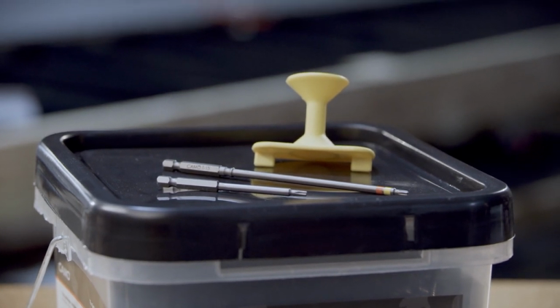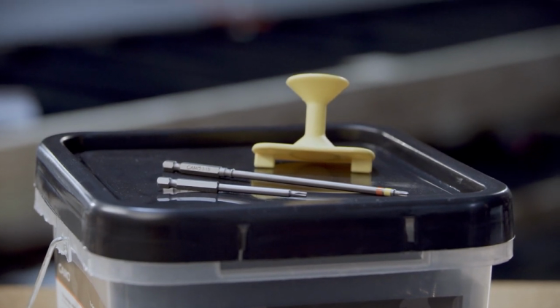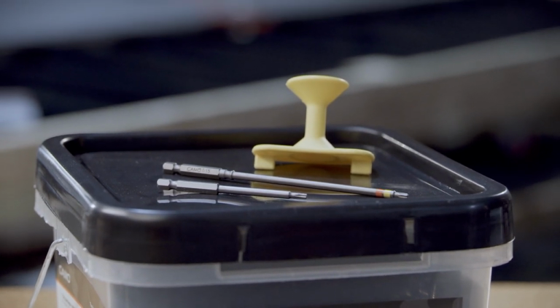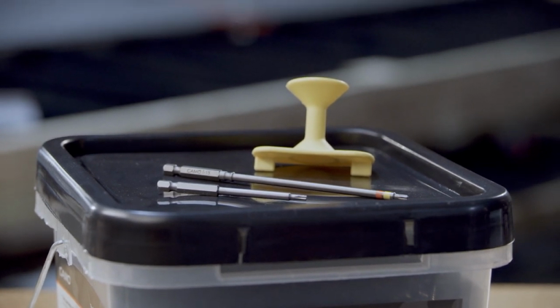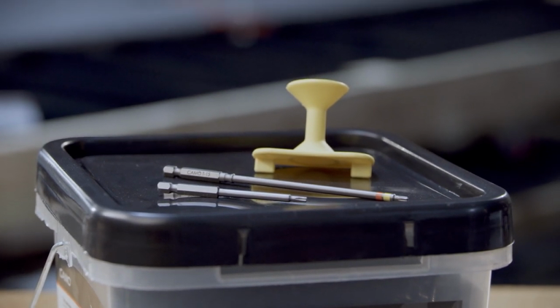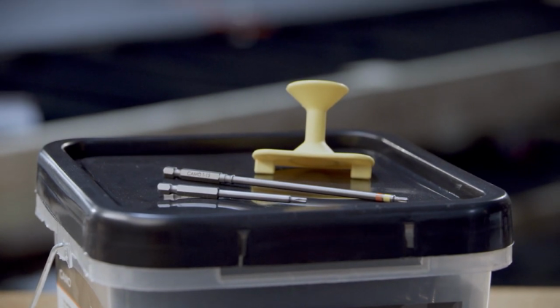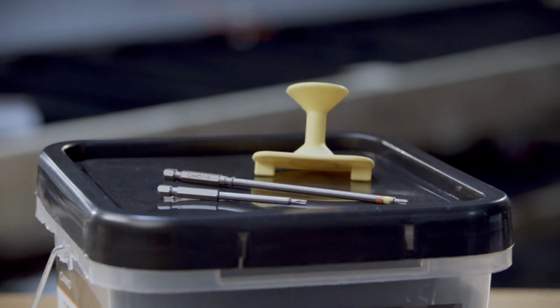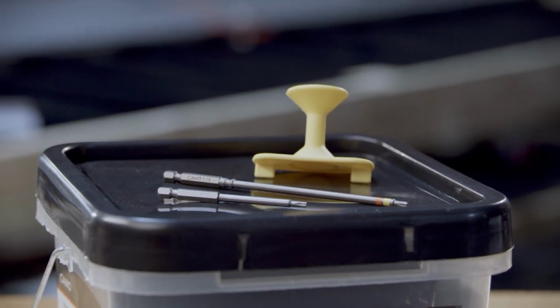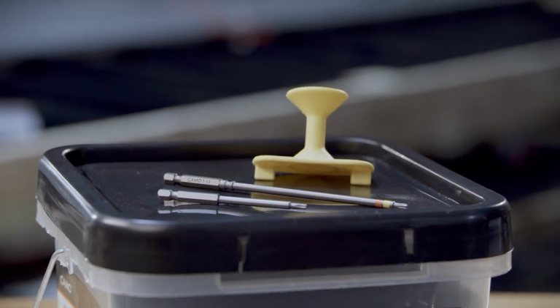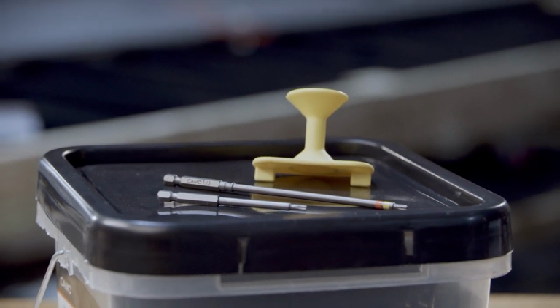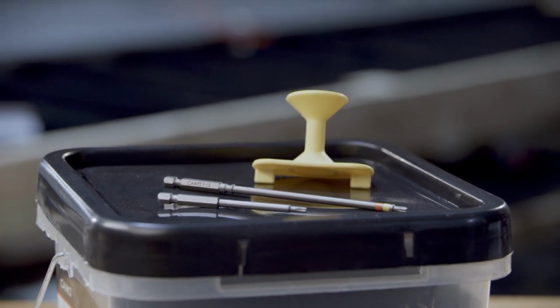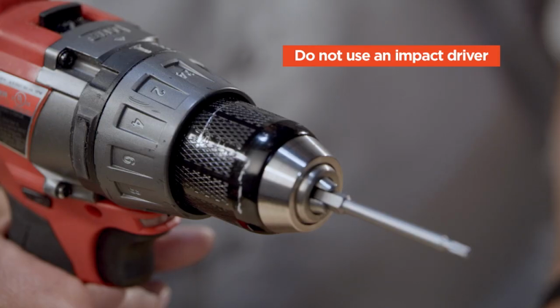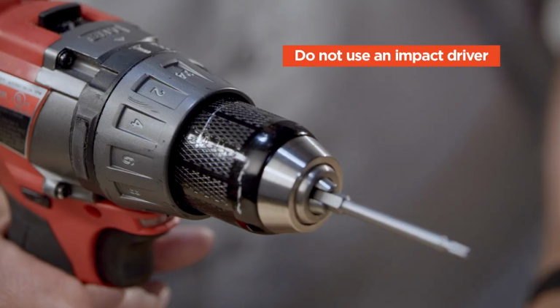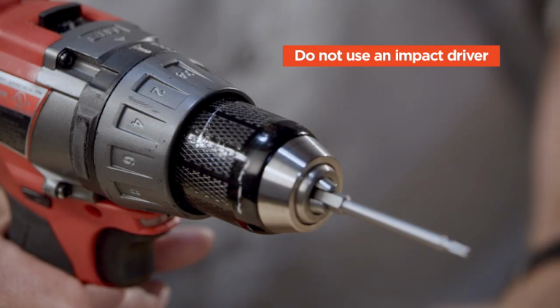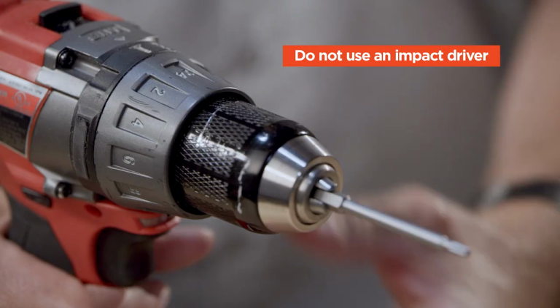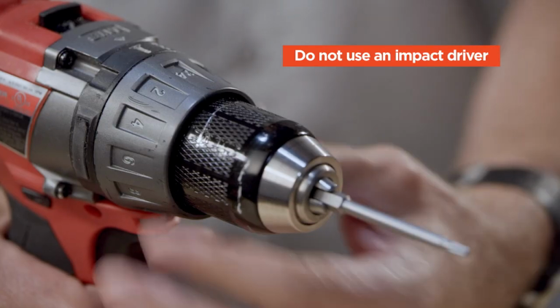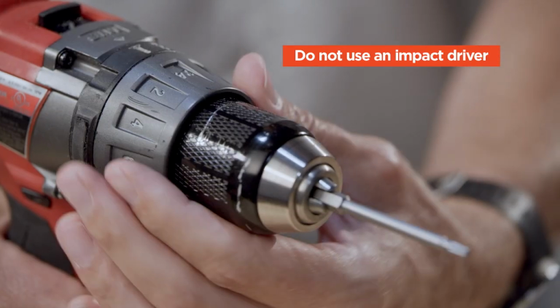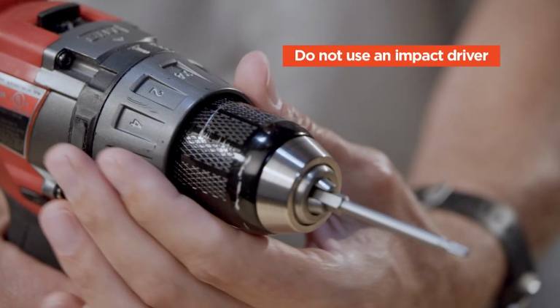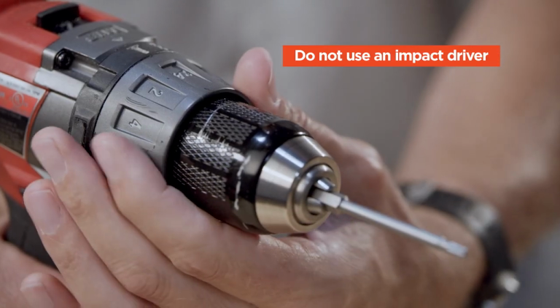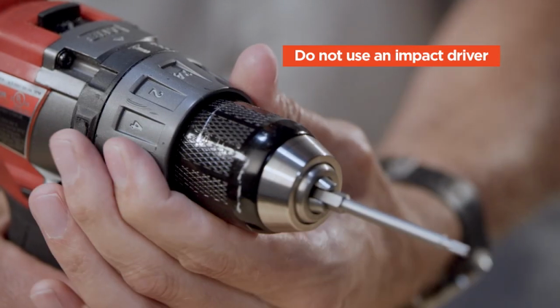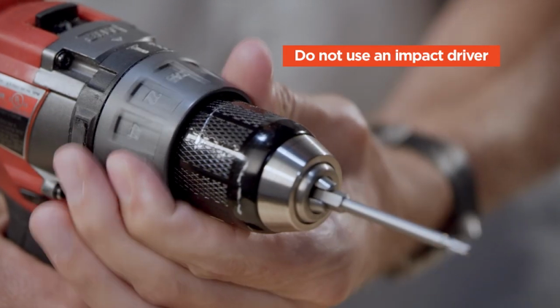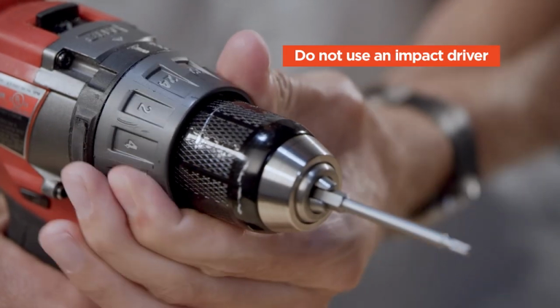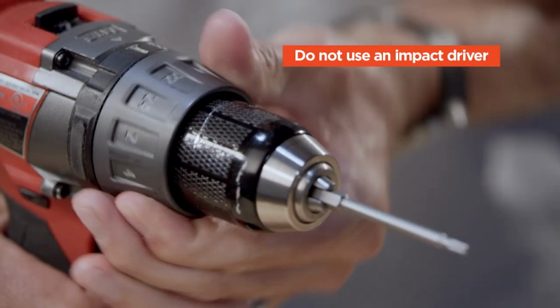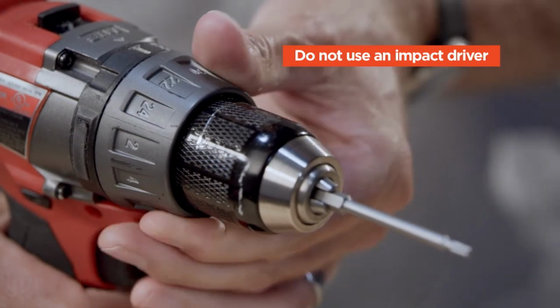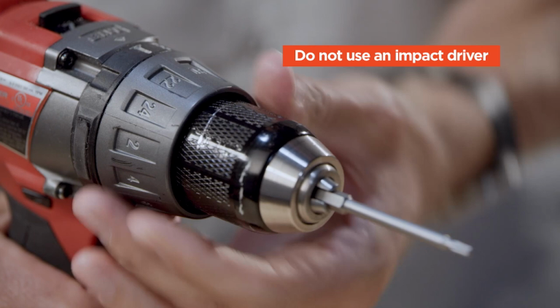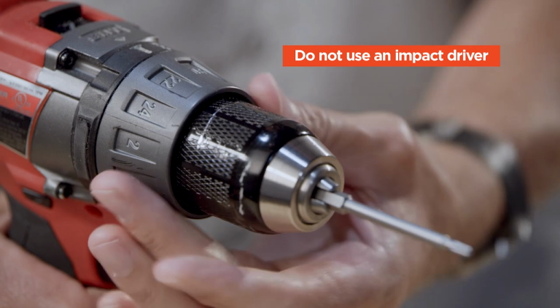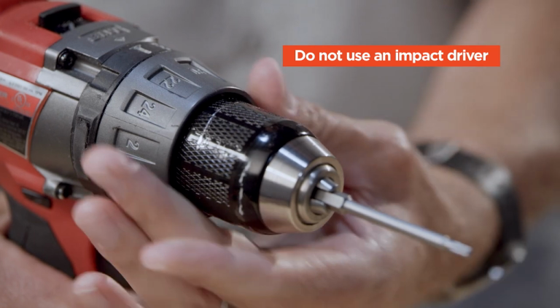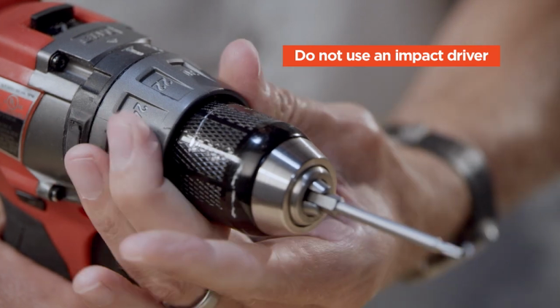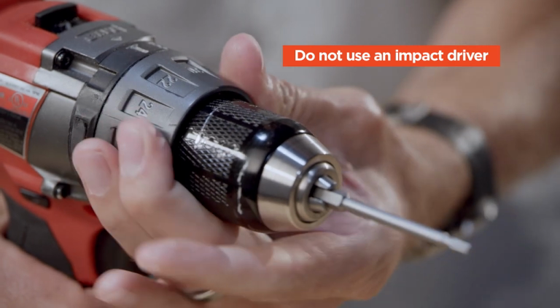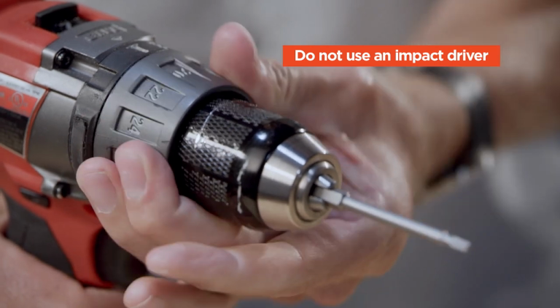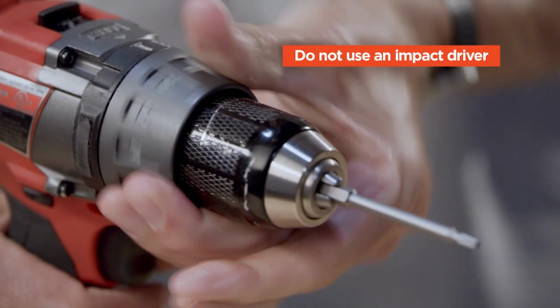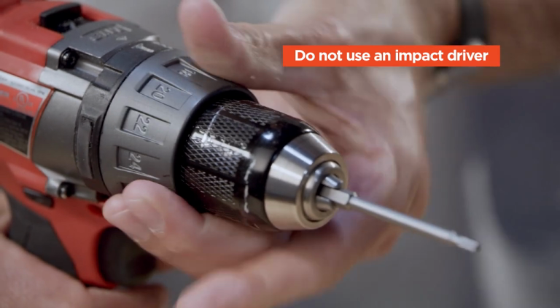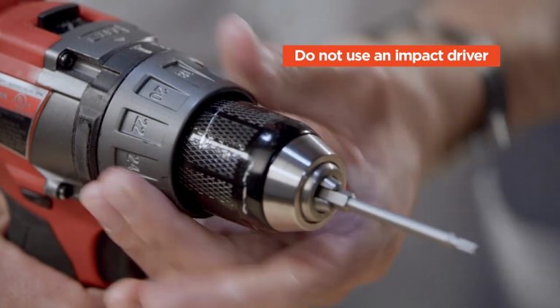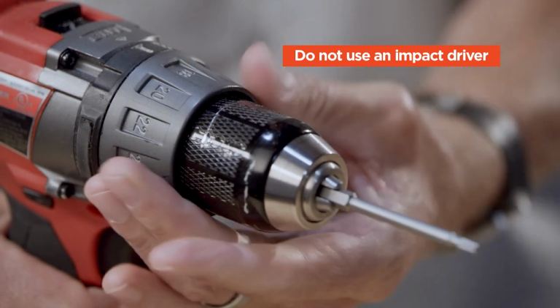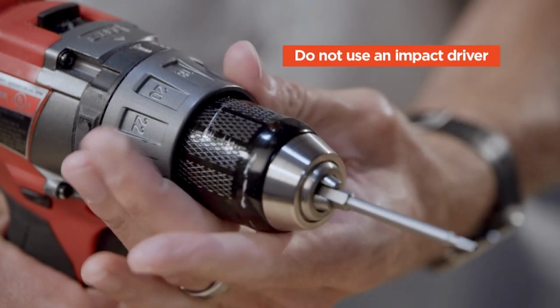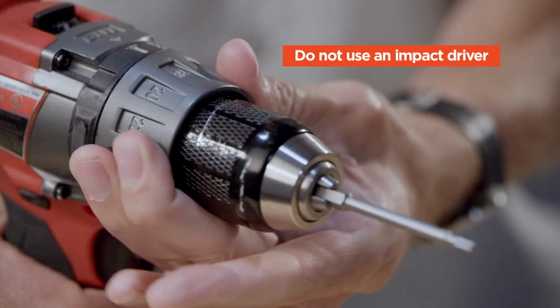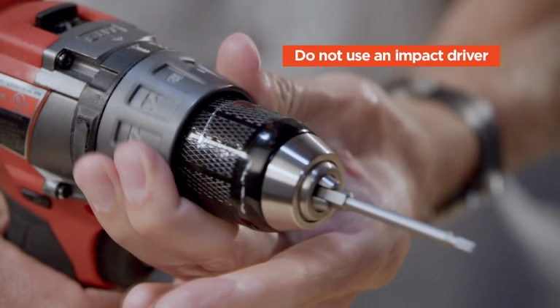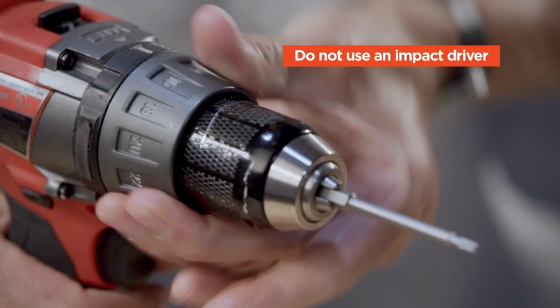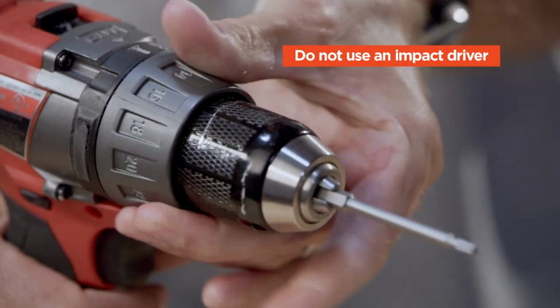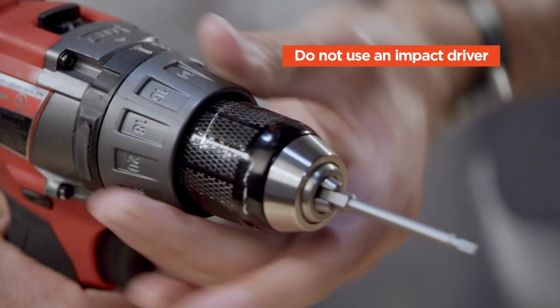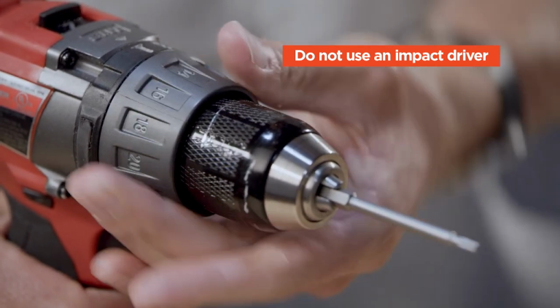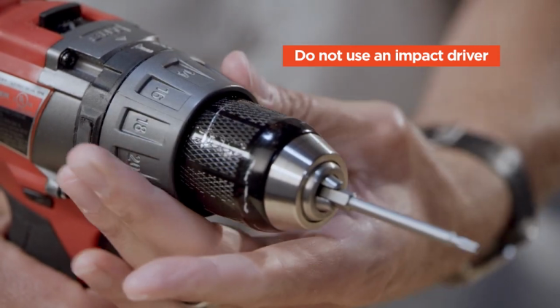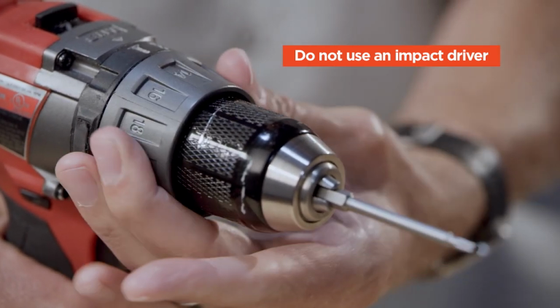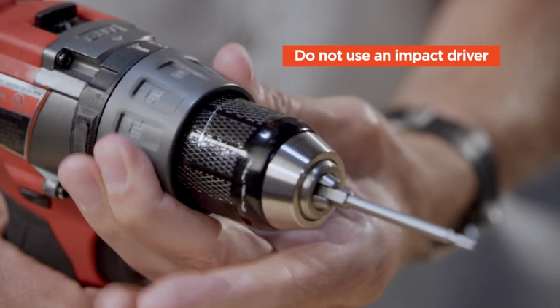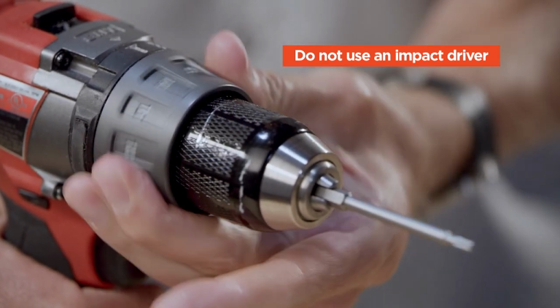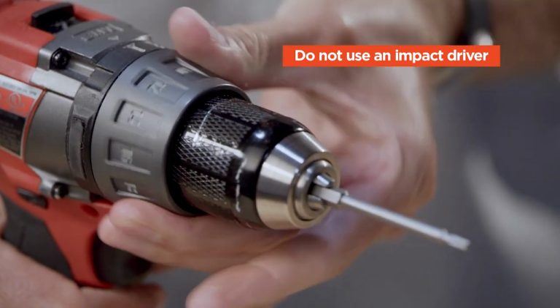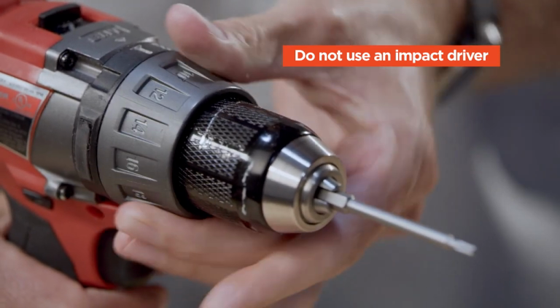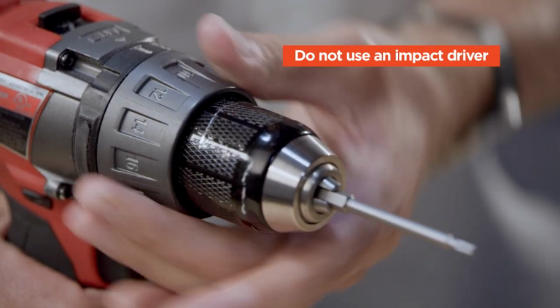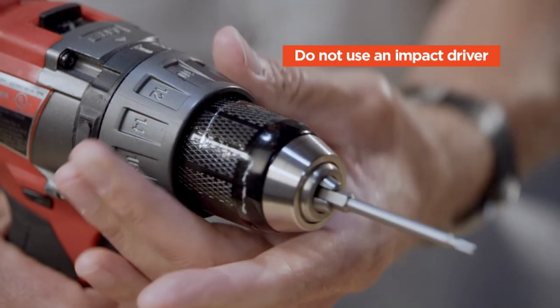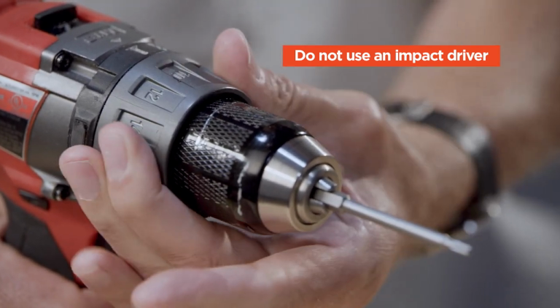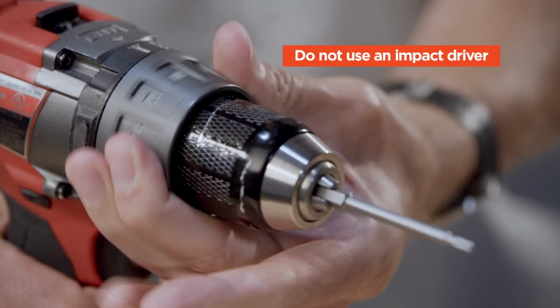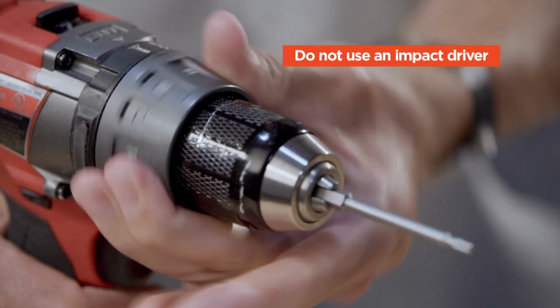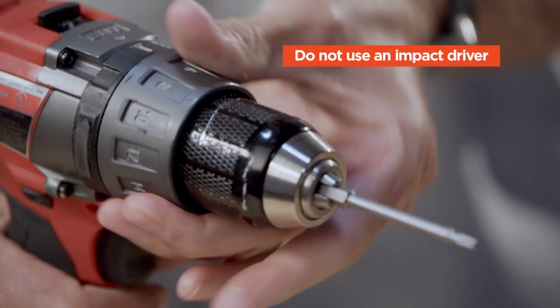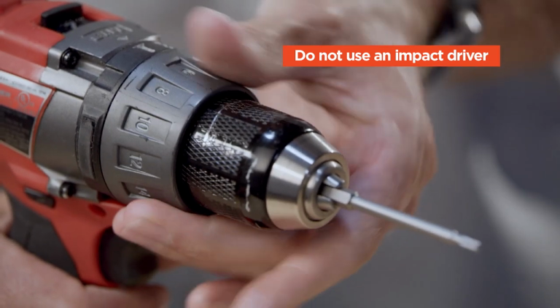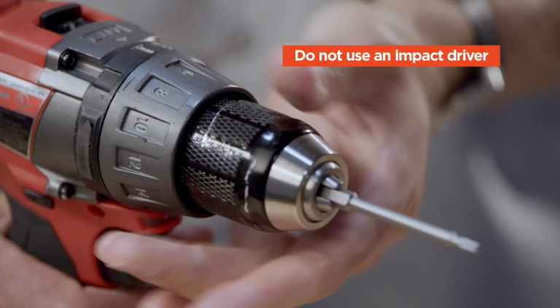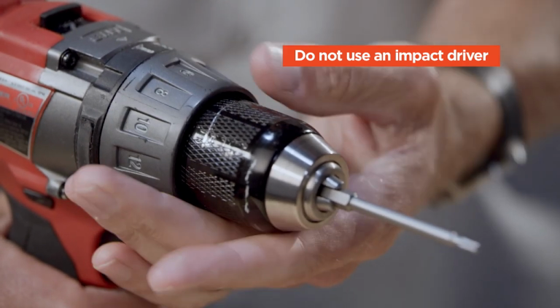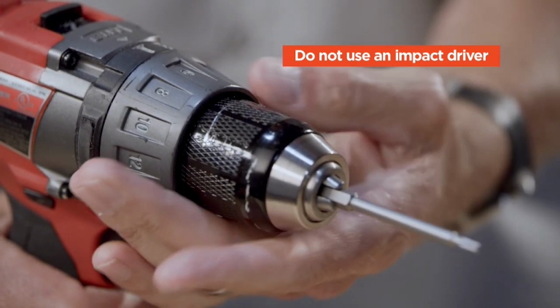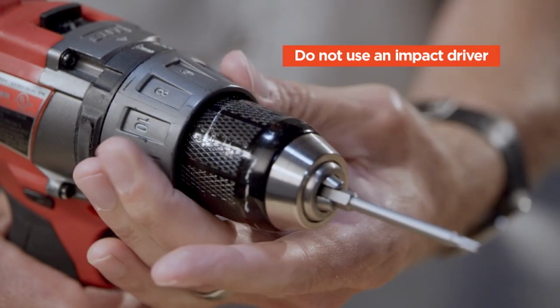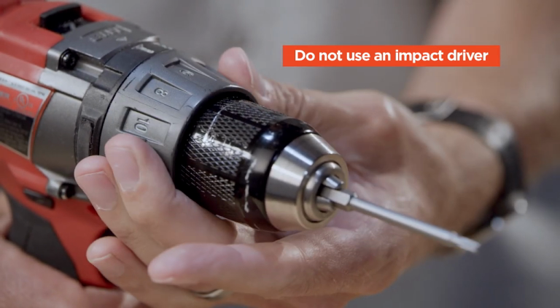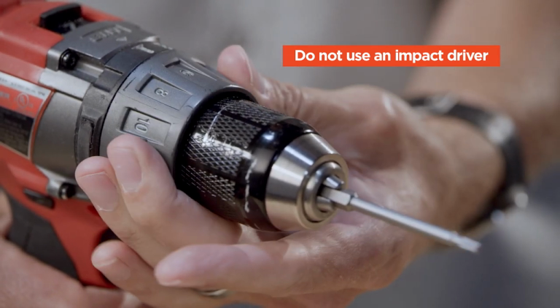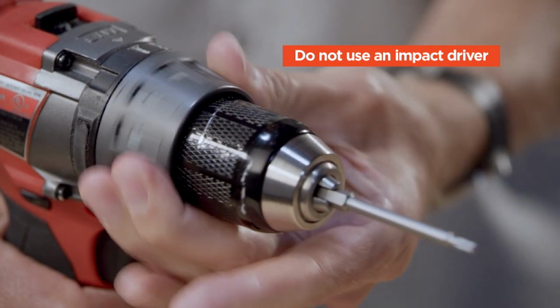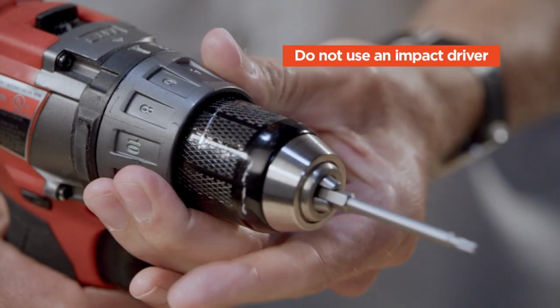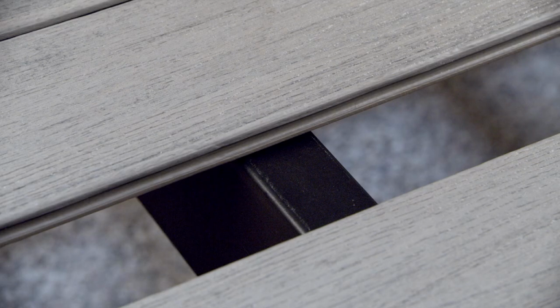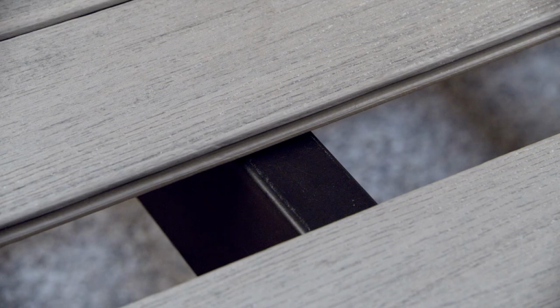Before you get started, install the driver bit into your drill, and like with our other clips, set your drill at 30% of maximum torque.